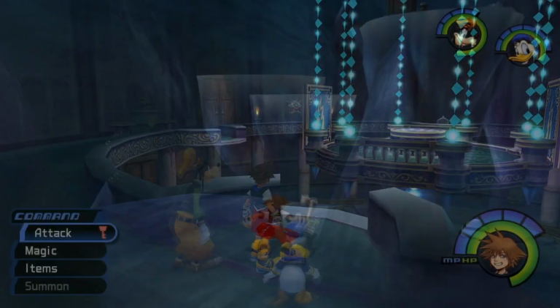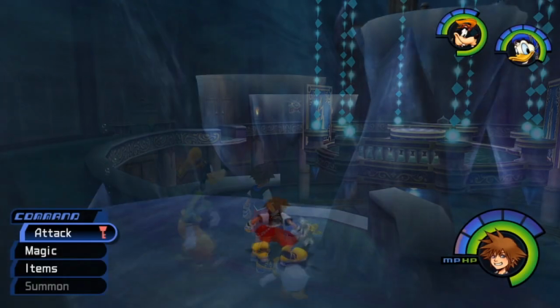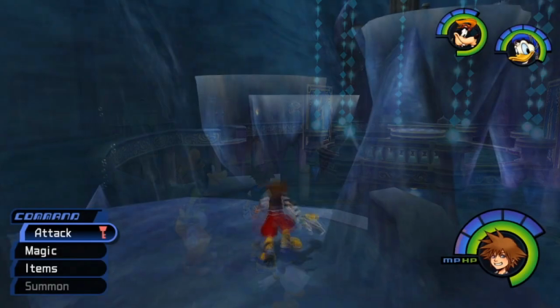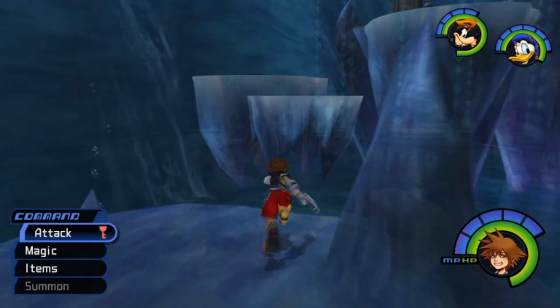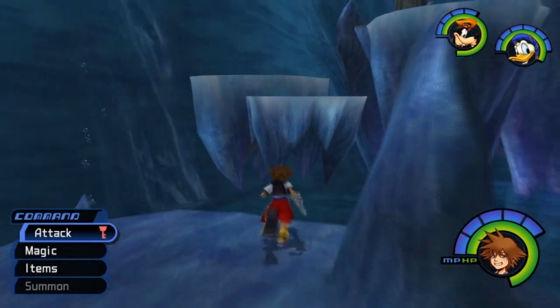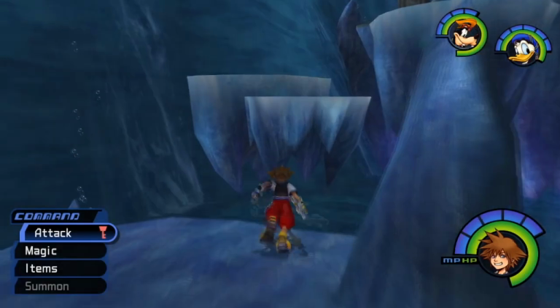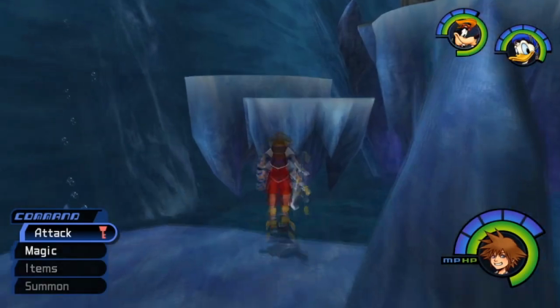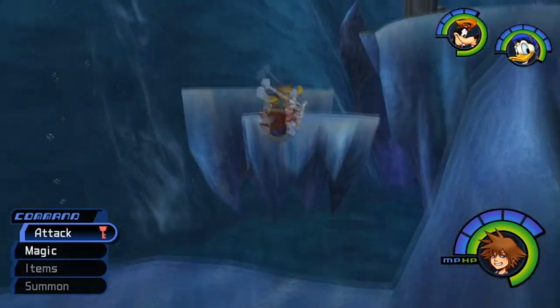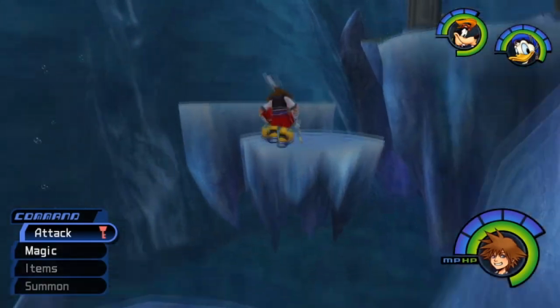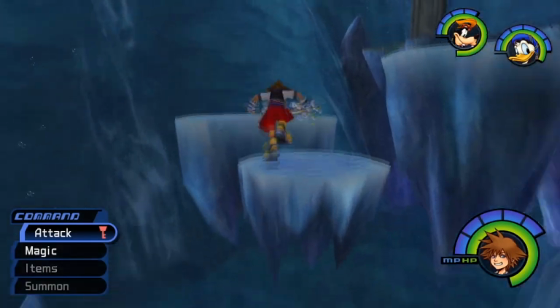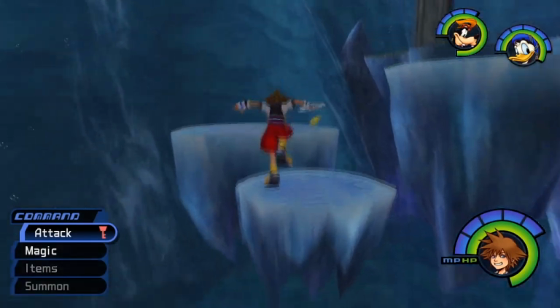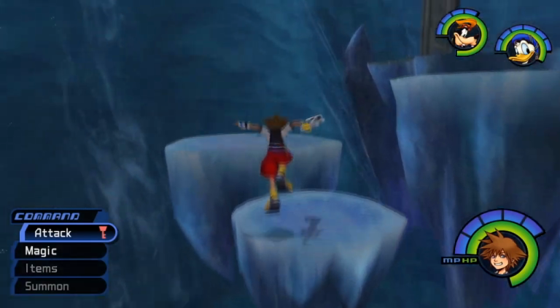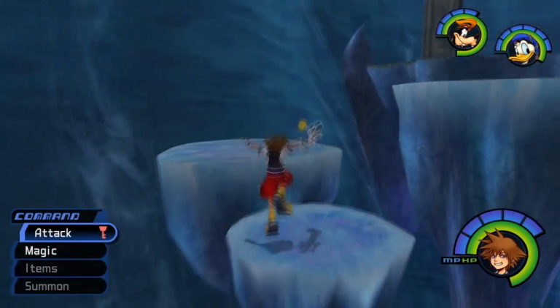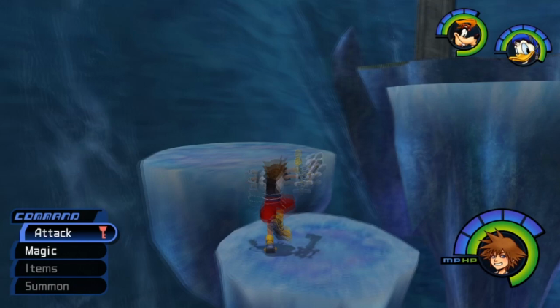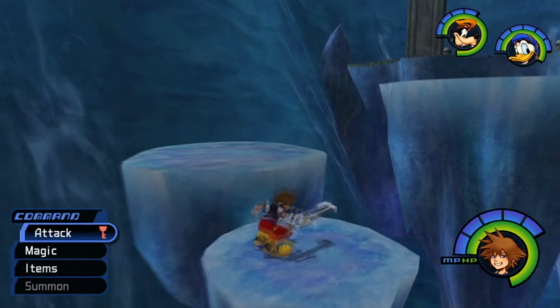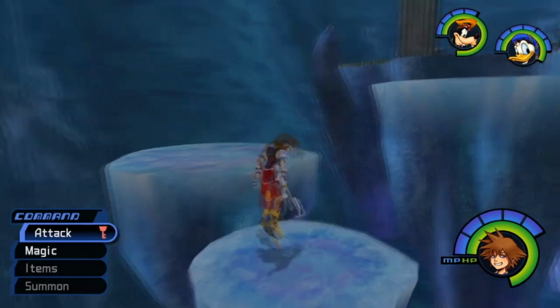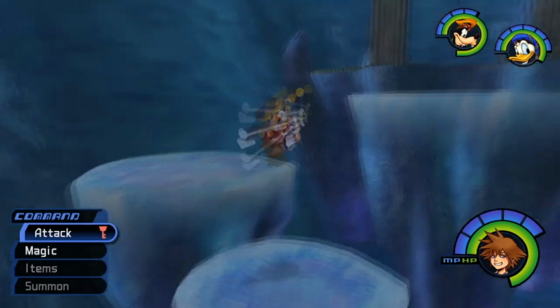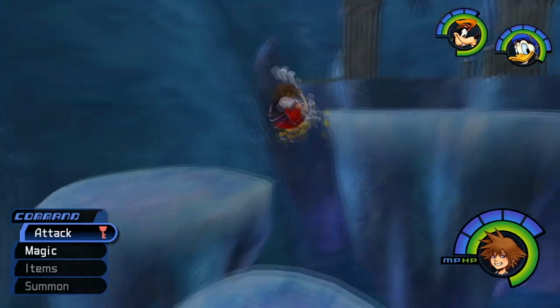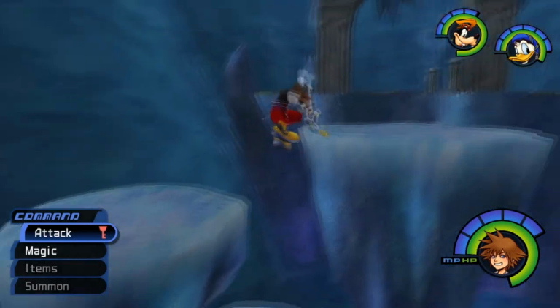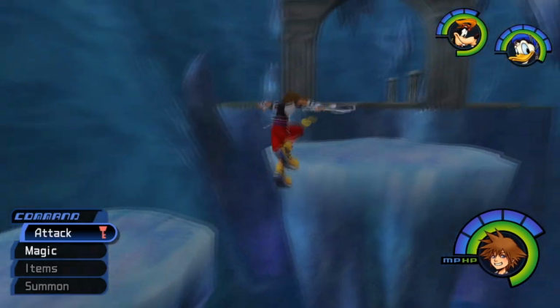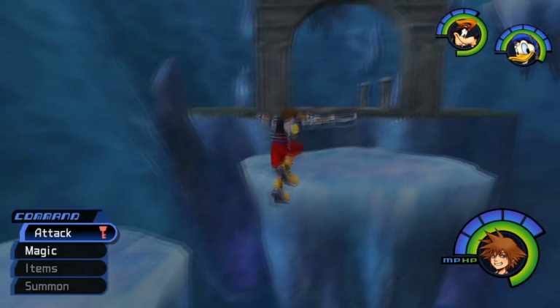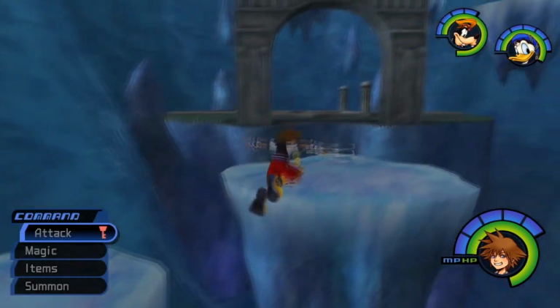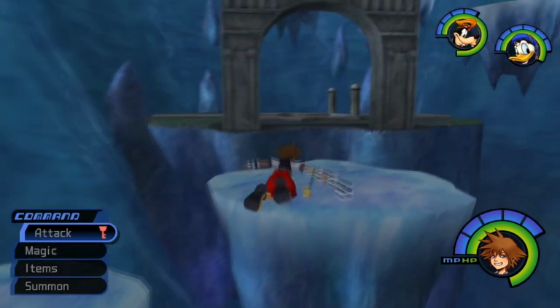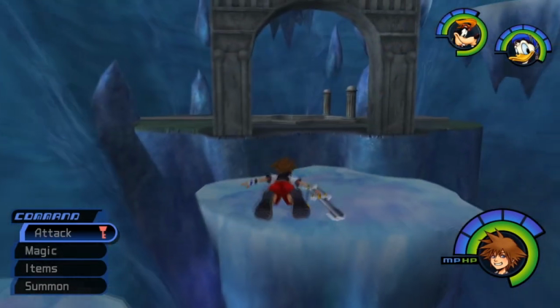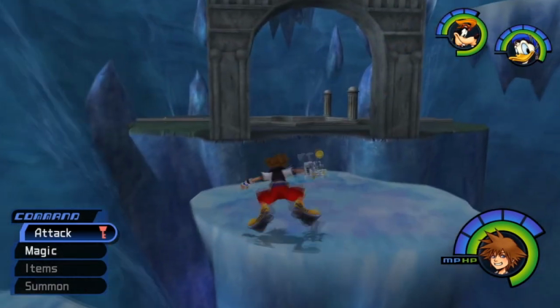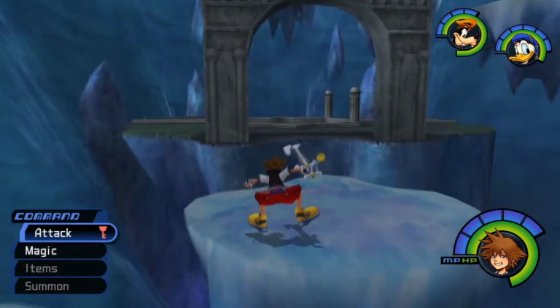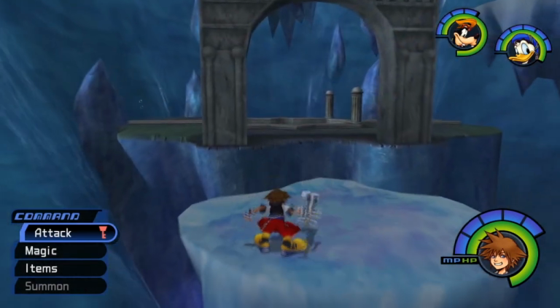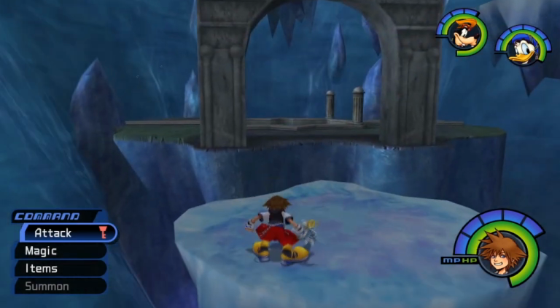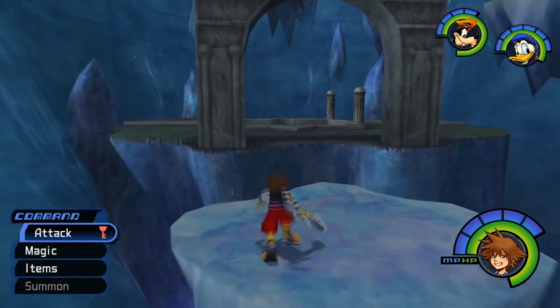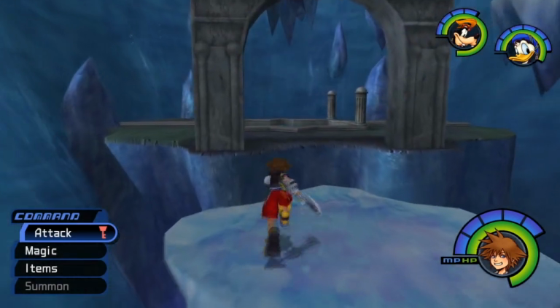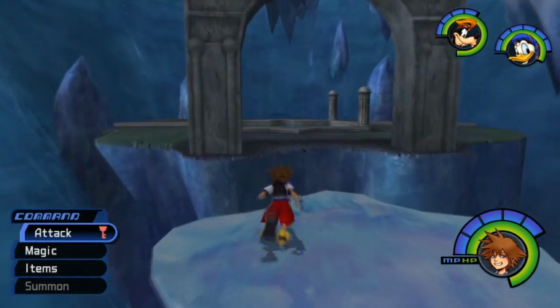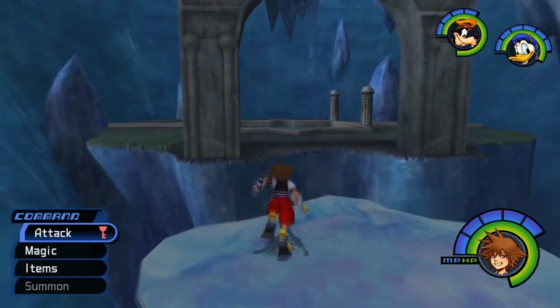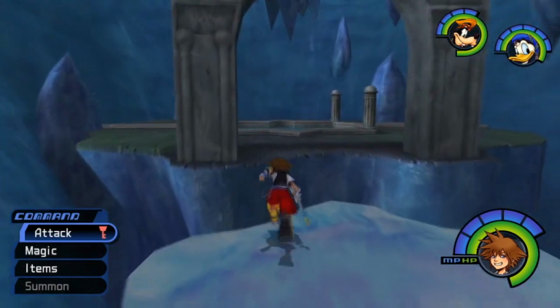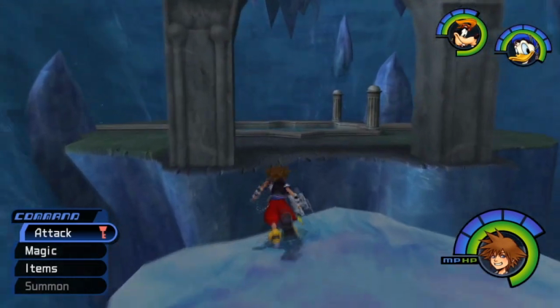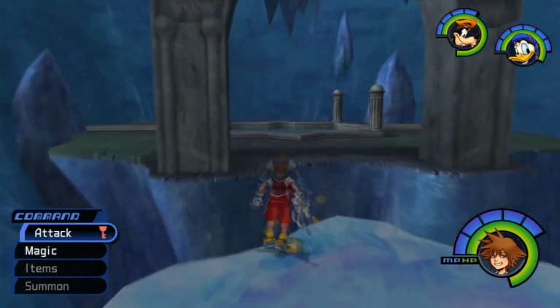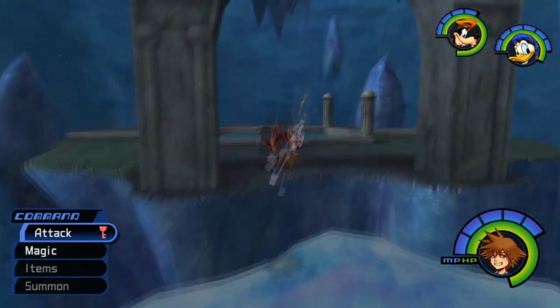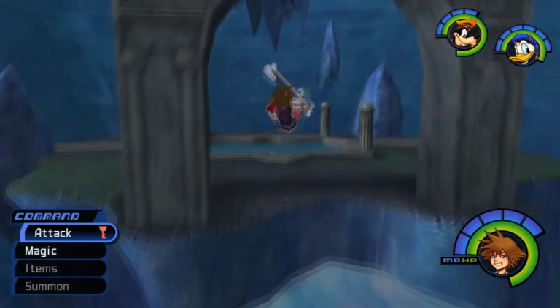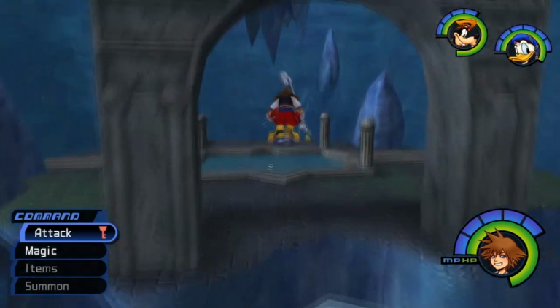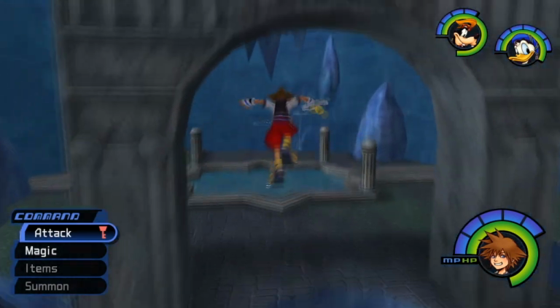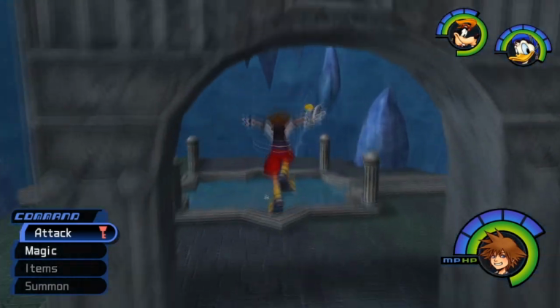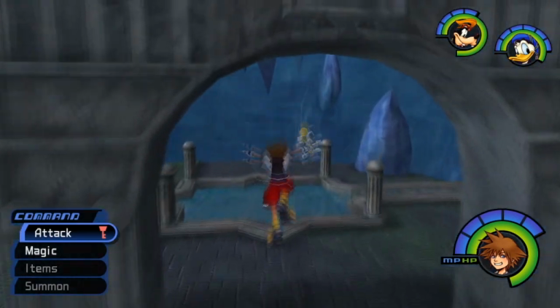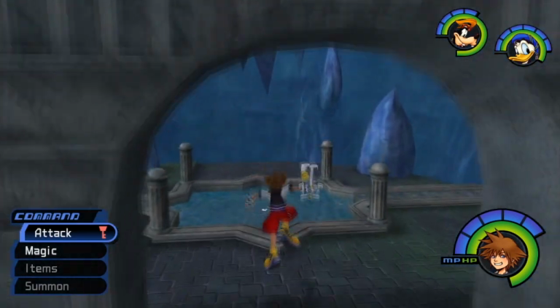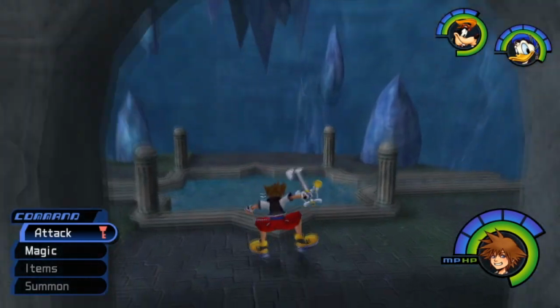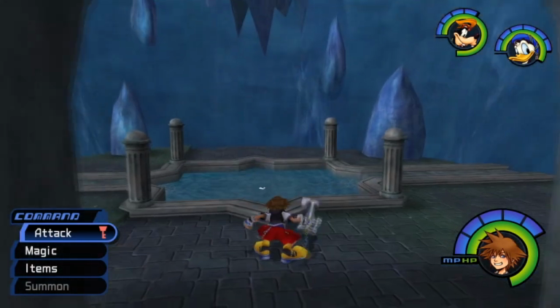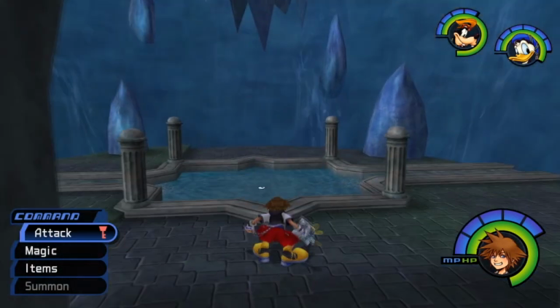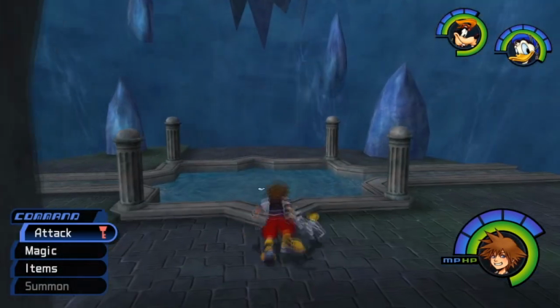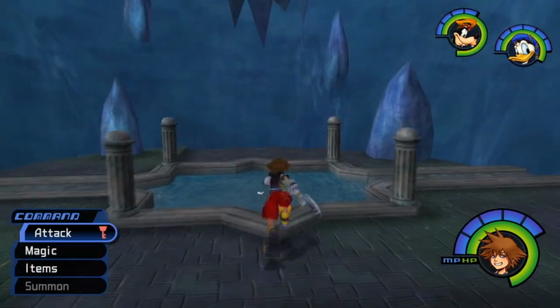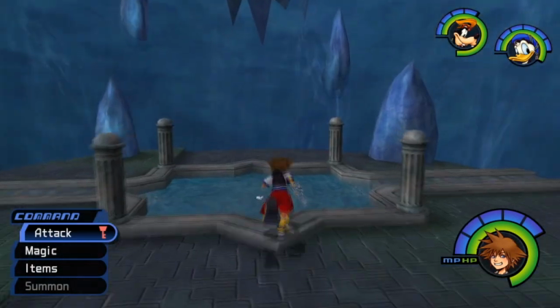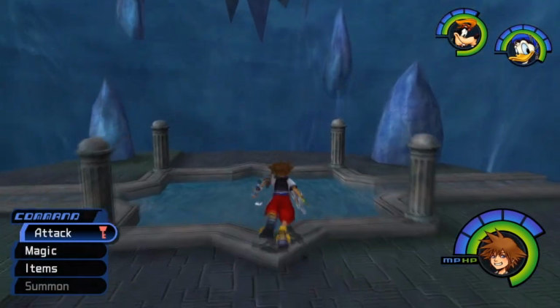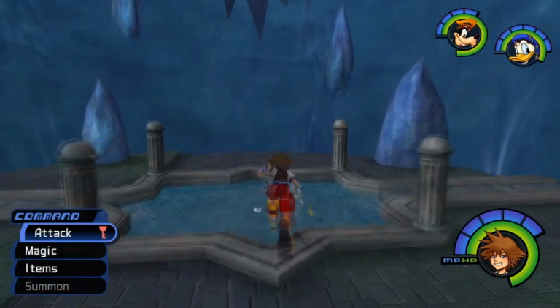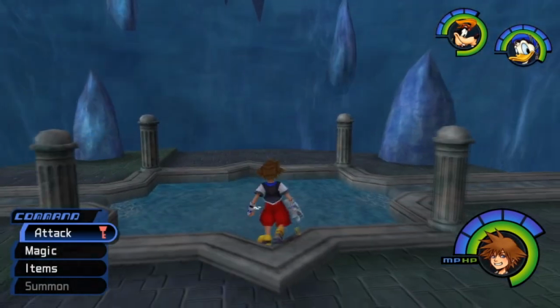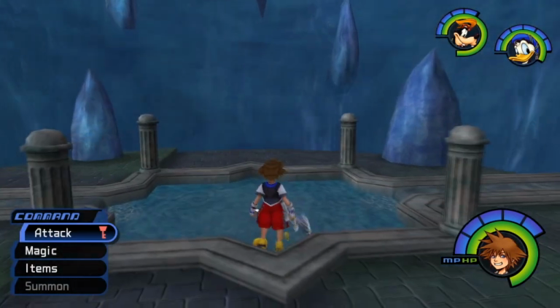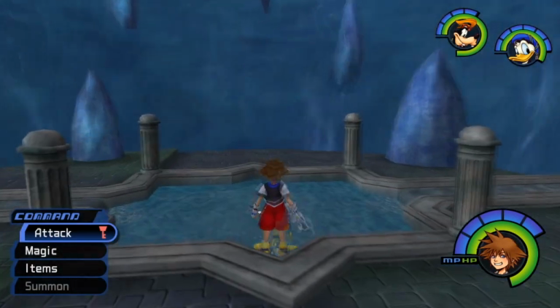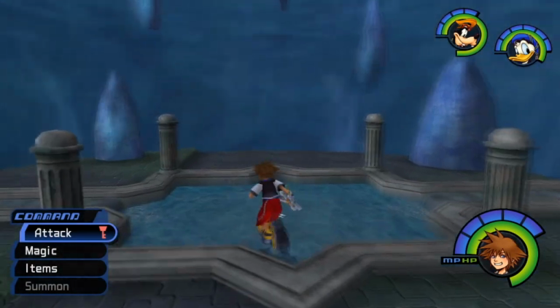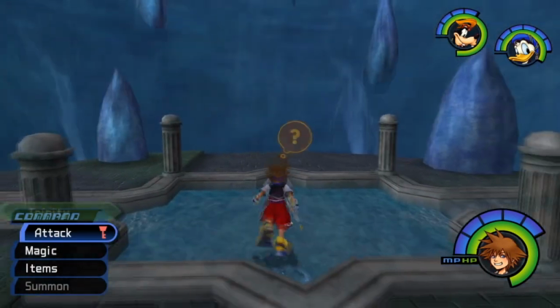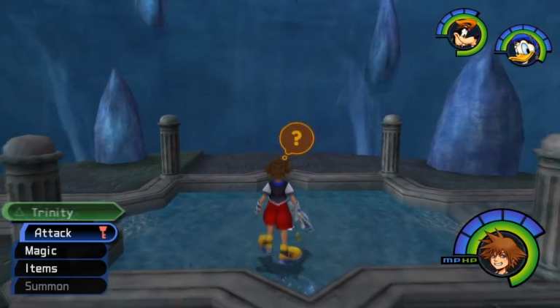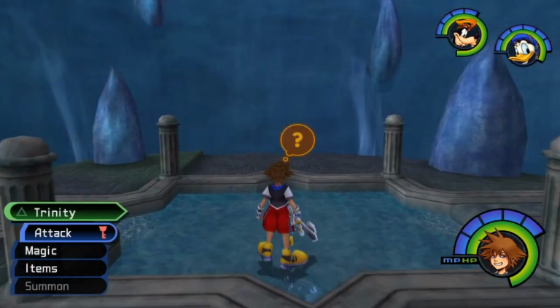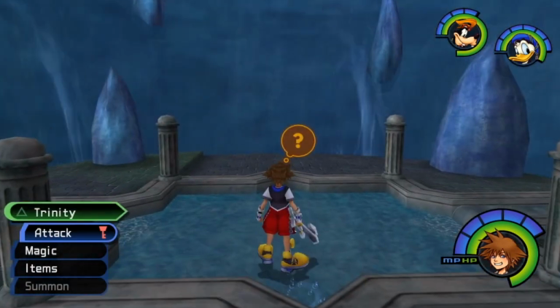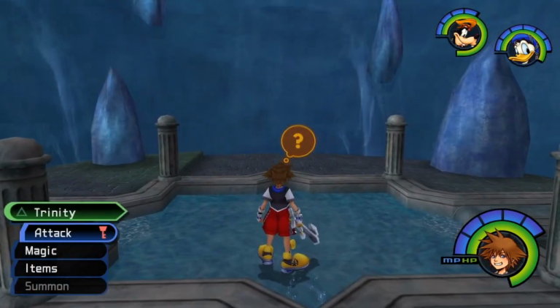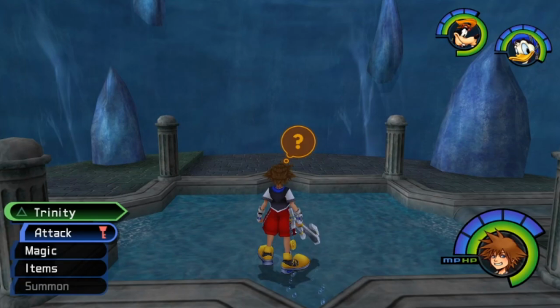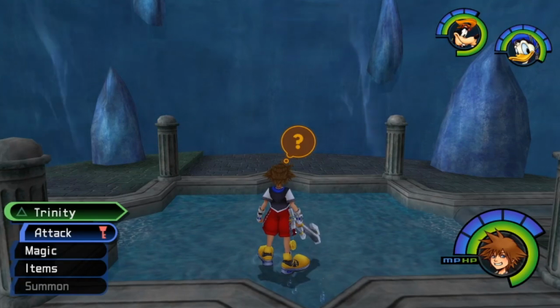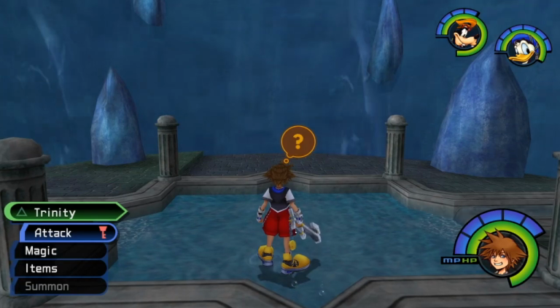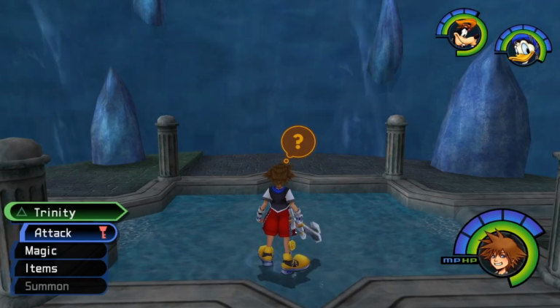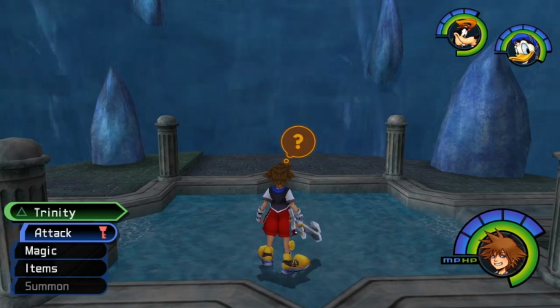On your way up from the initial start point of Hollow Bastion, you will see a white trinity in the middle of a star on the floor.